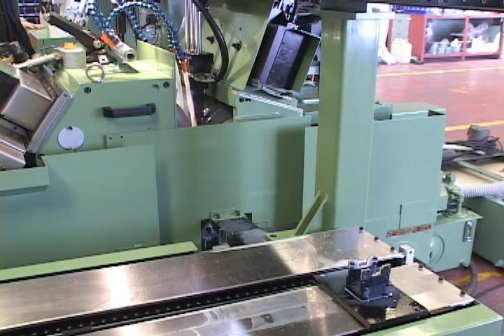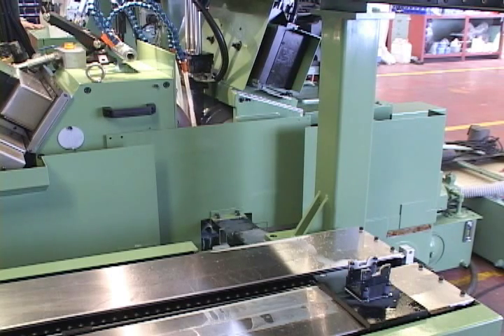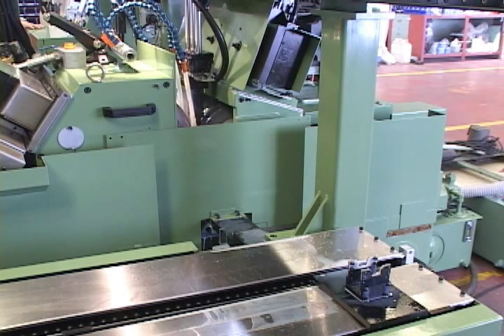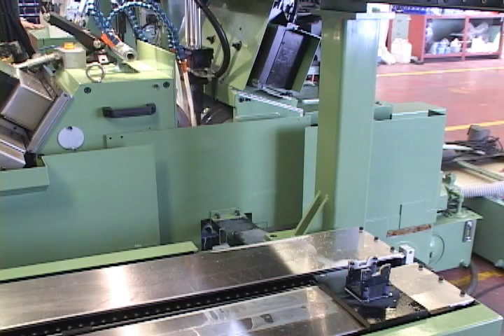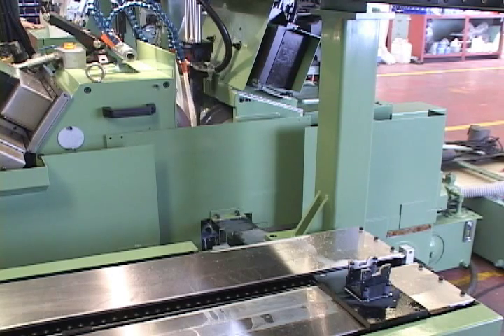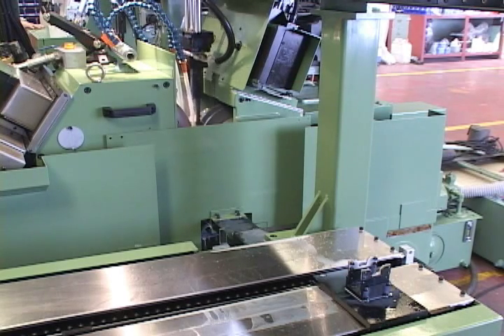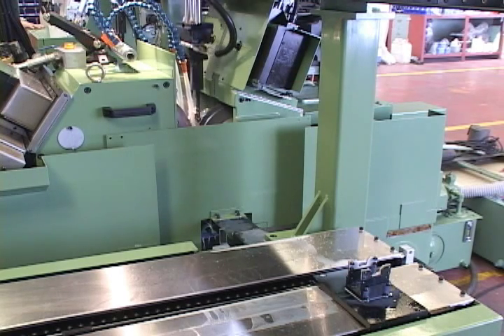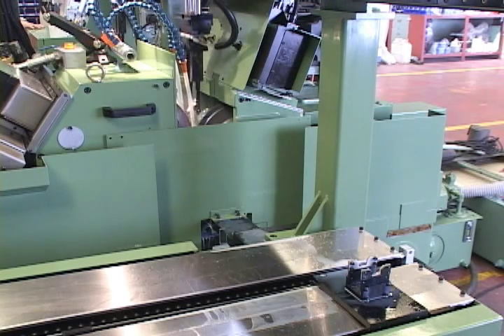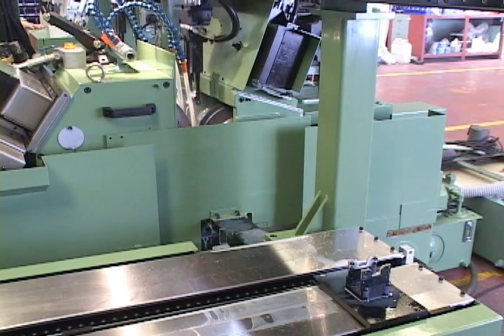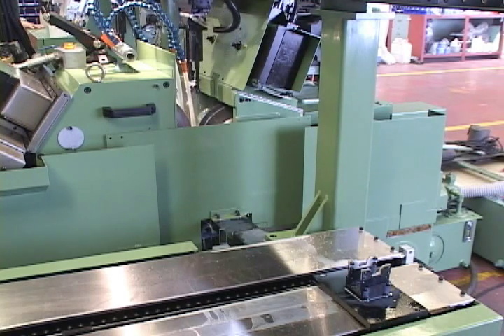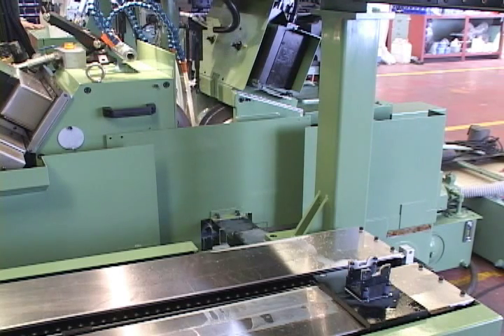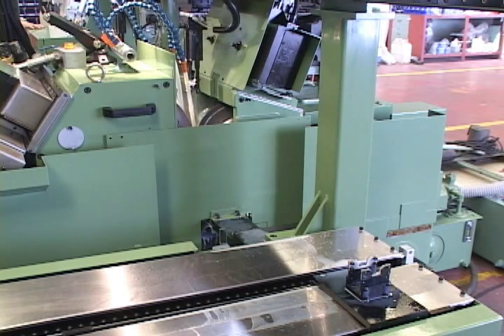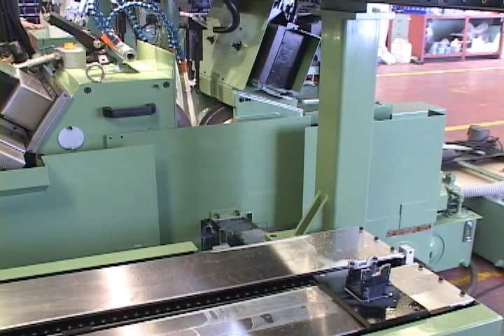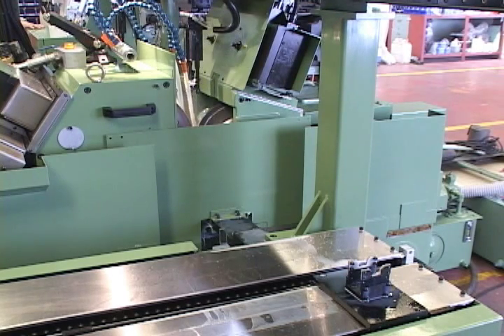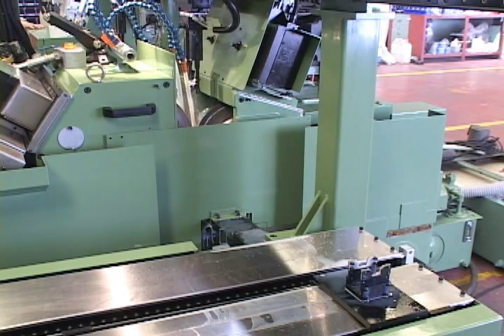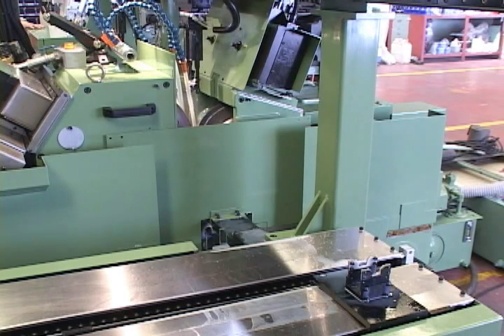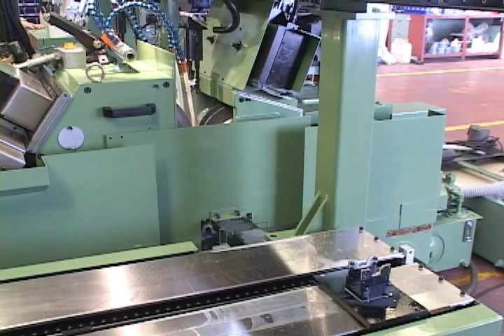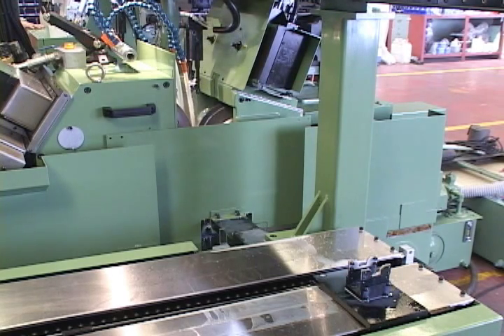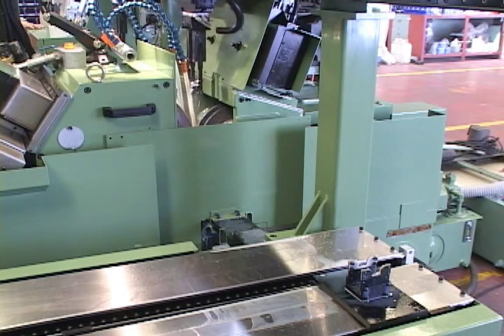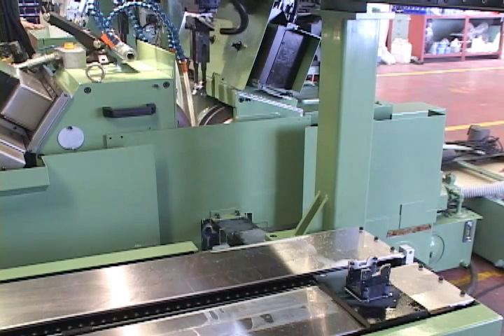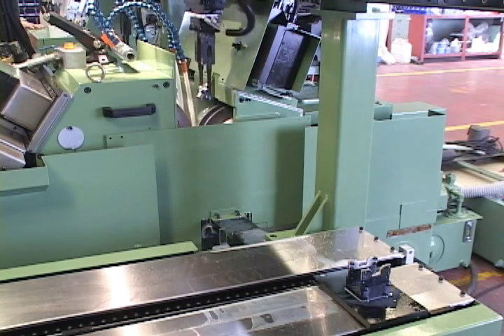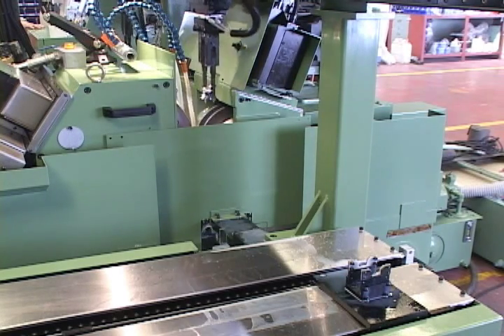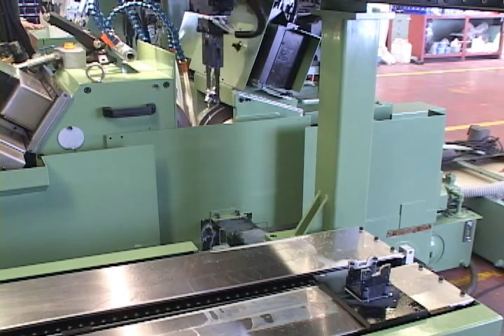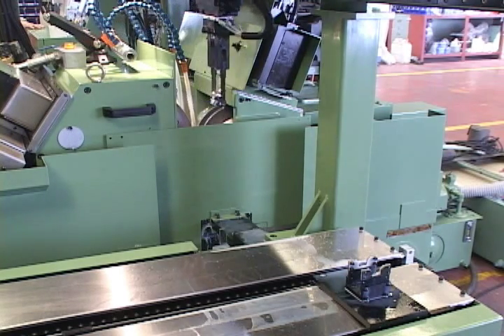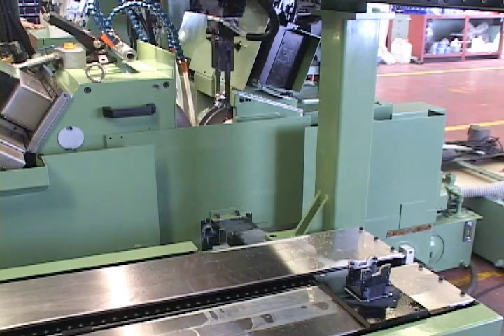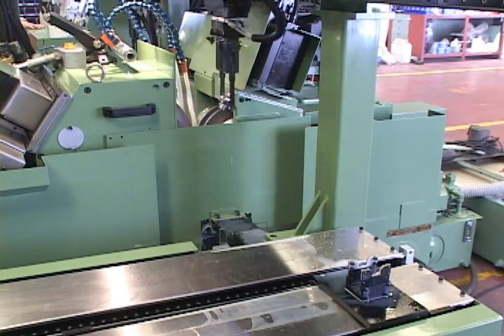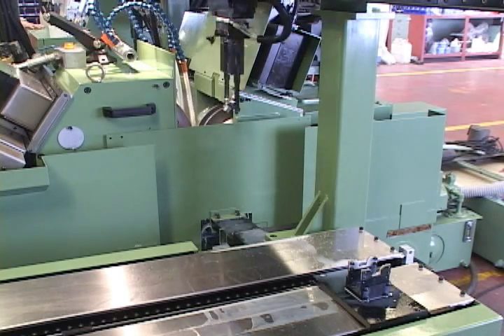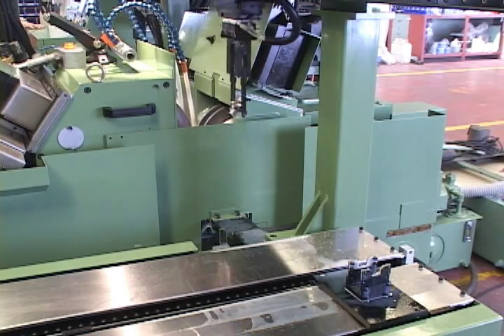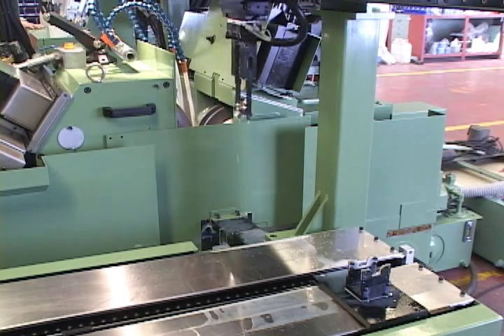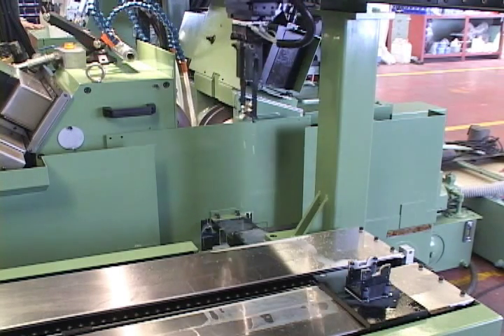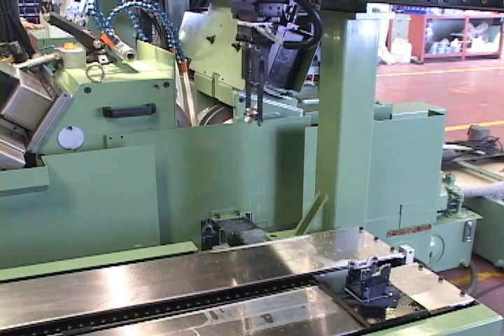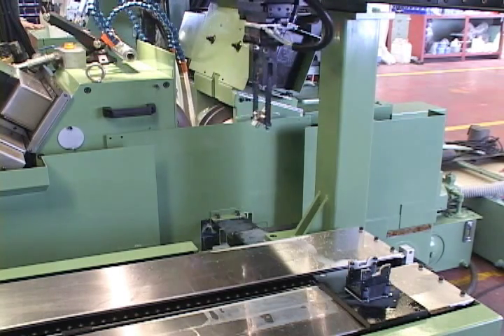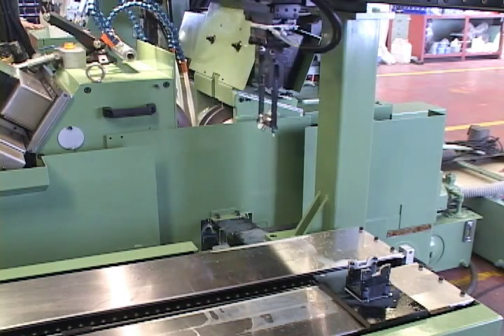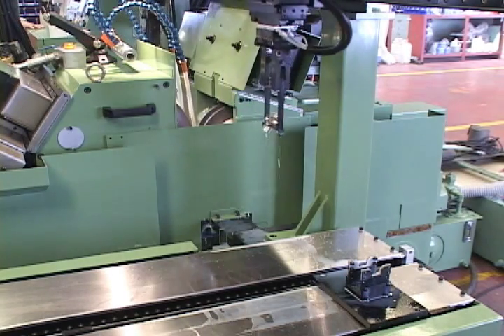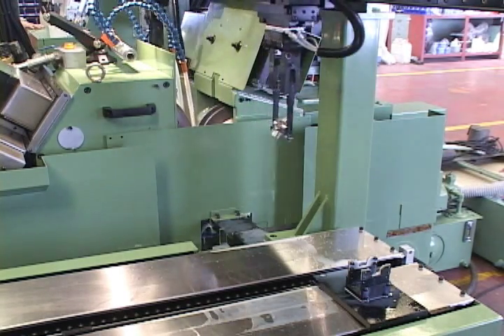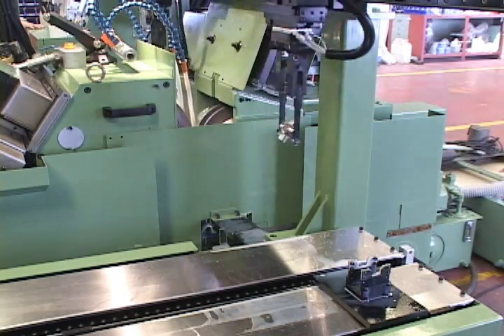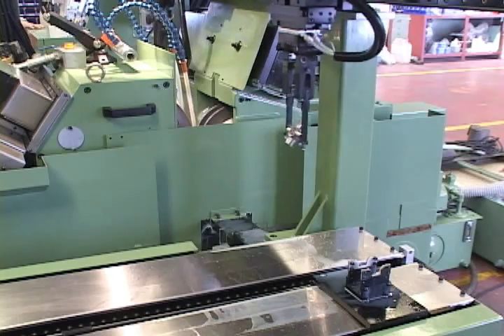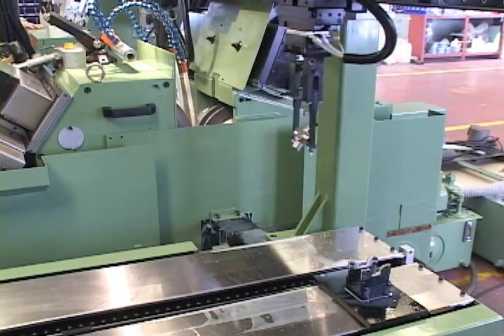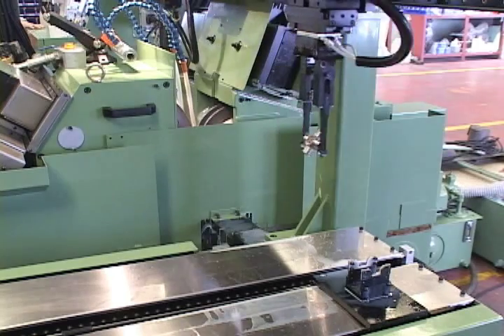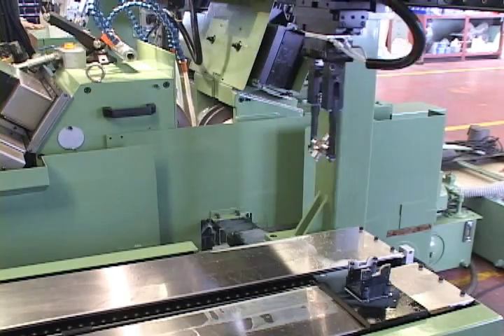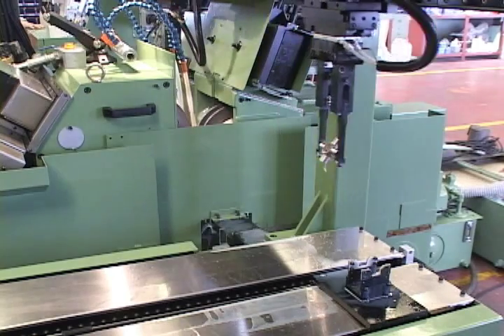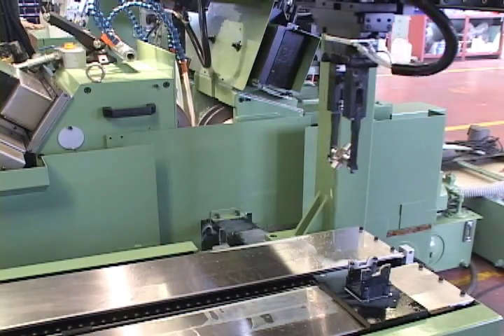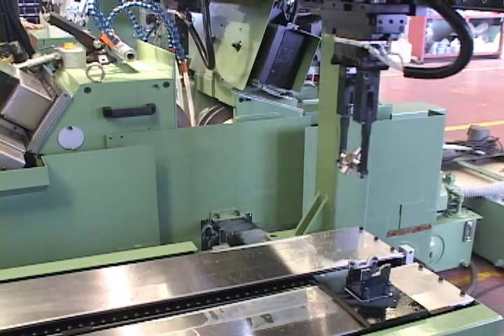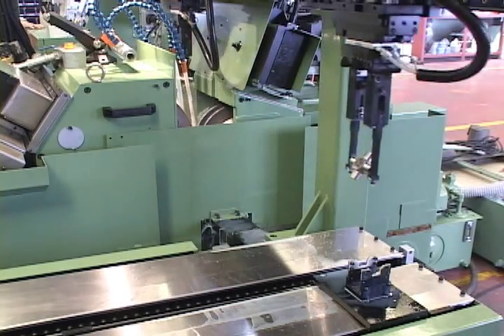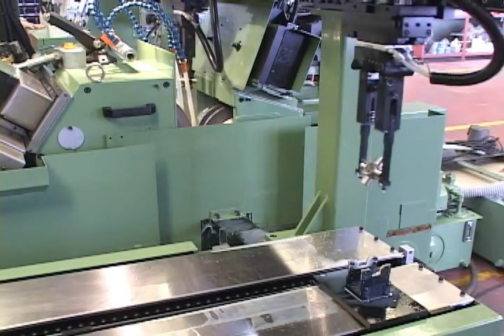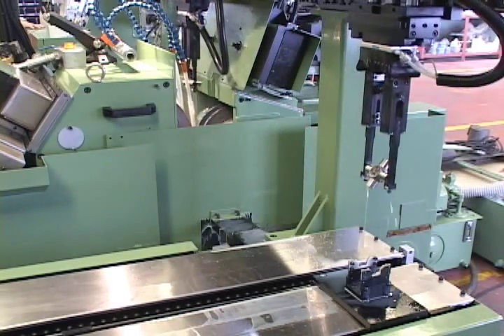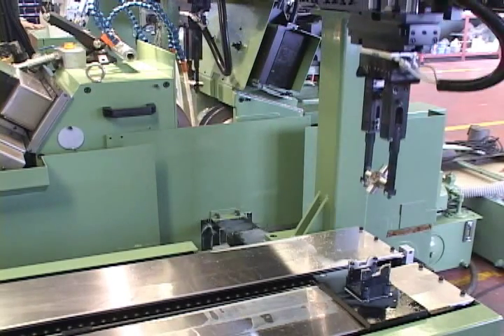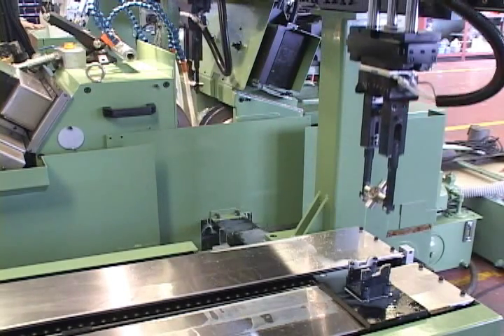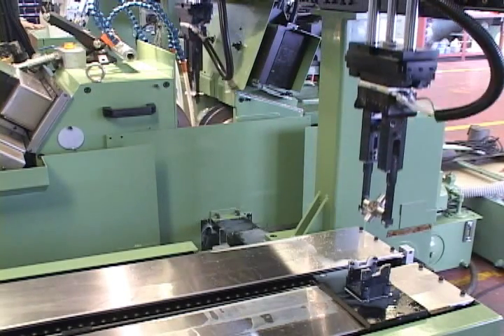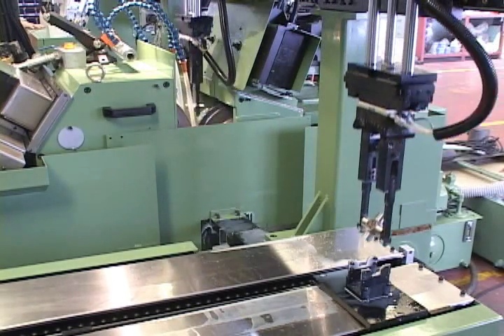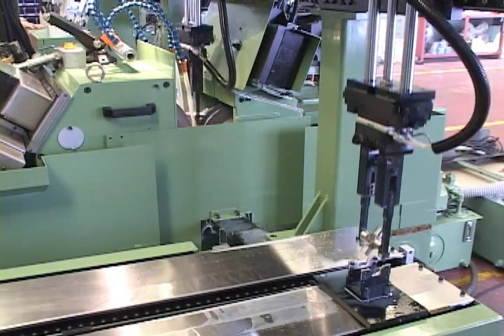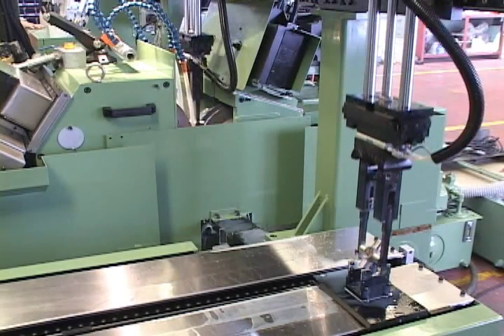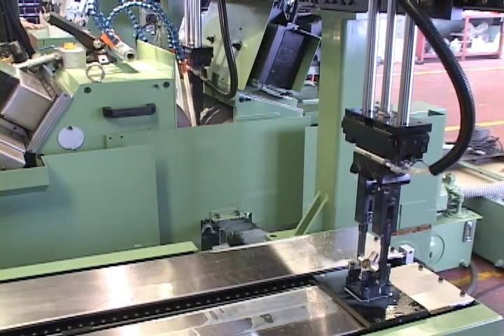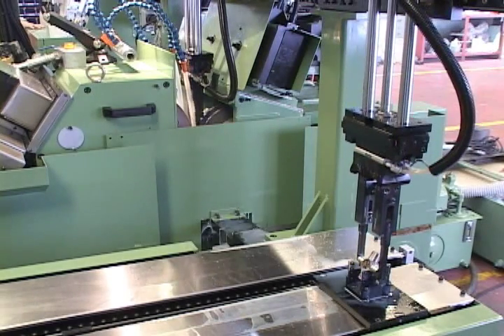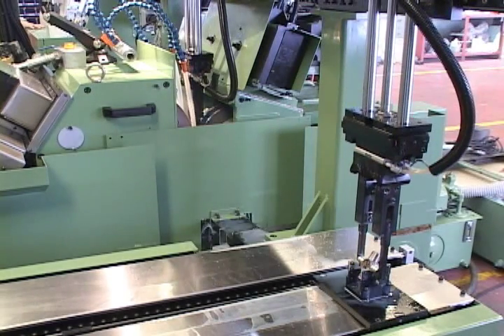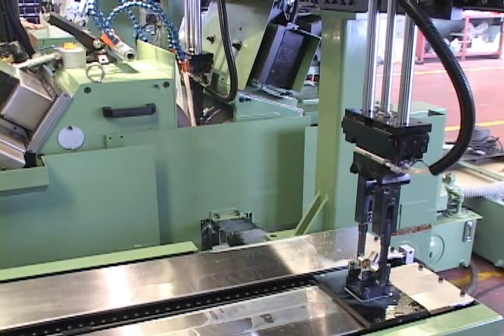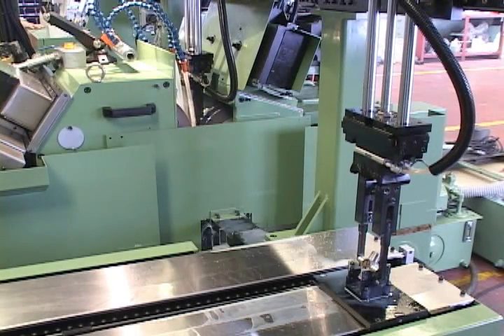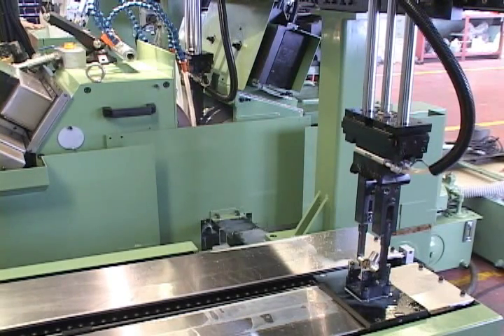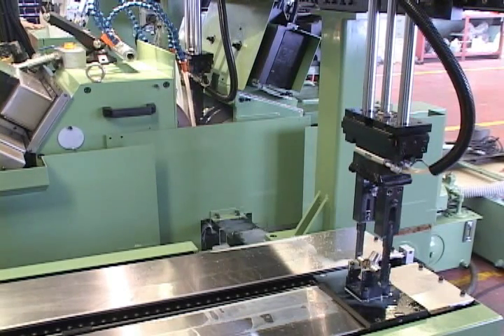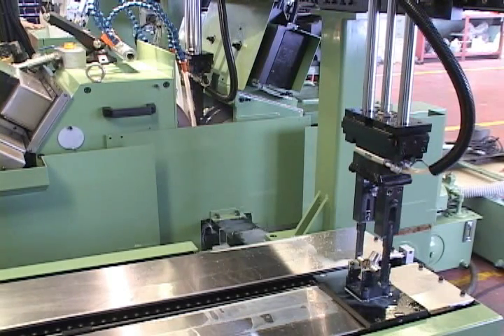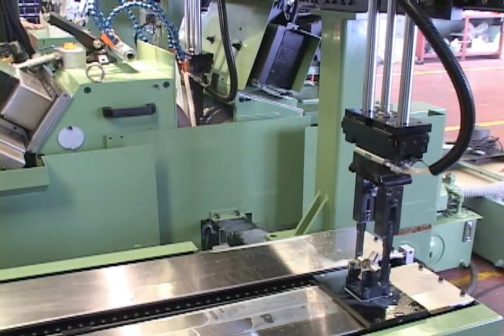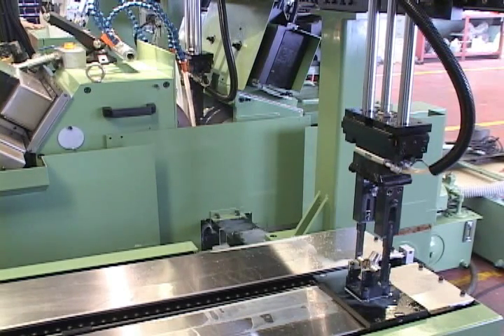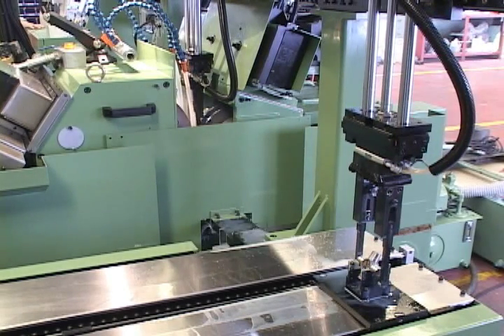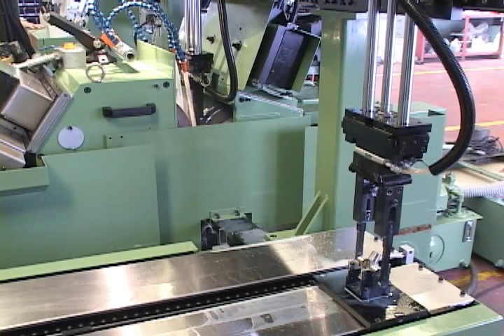After axial grinding, a mechanical robot will move the workpiece to the next procedure for end grinding.